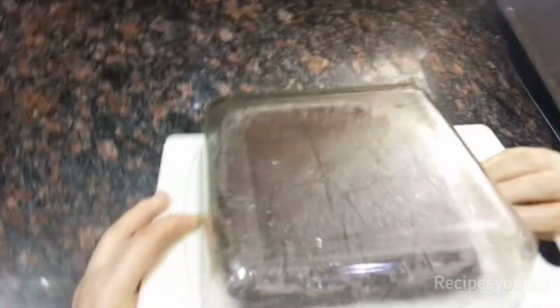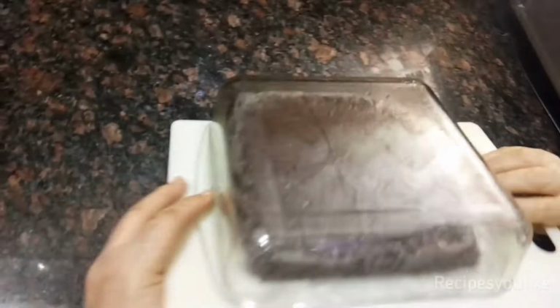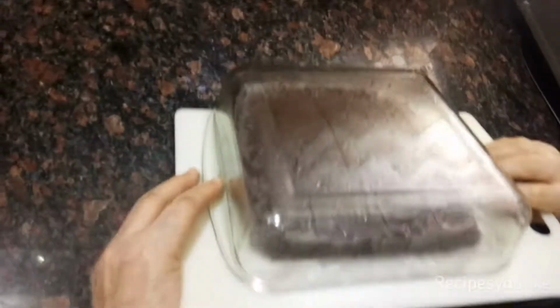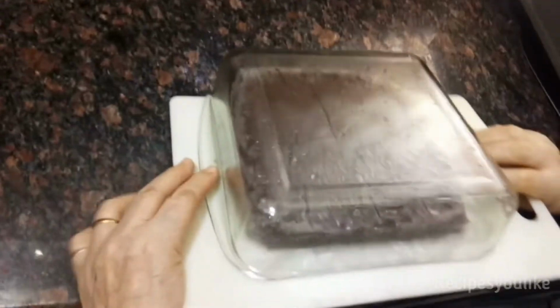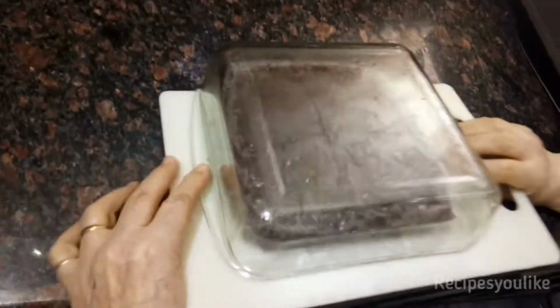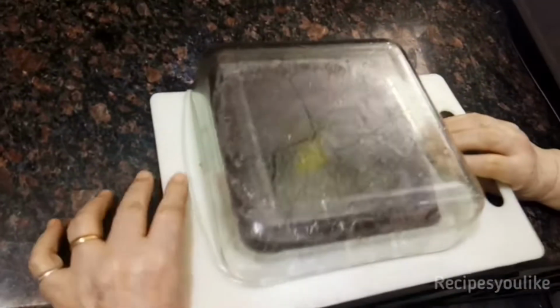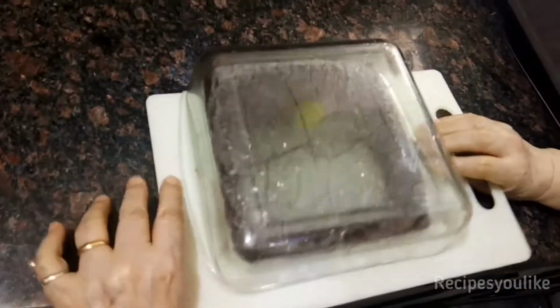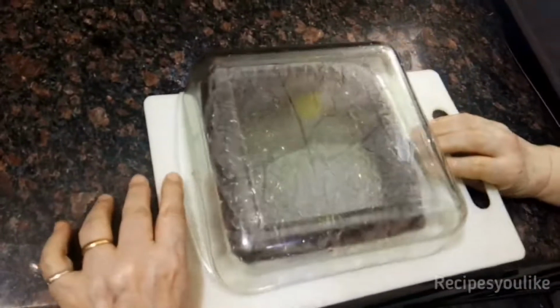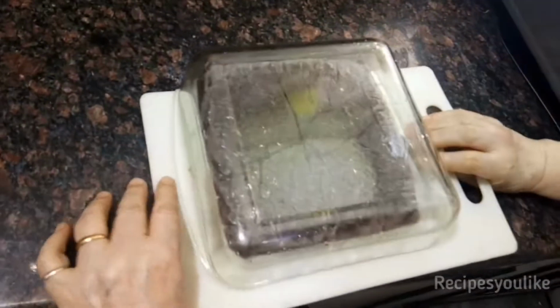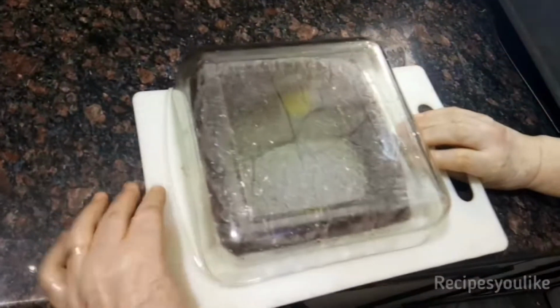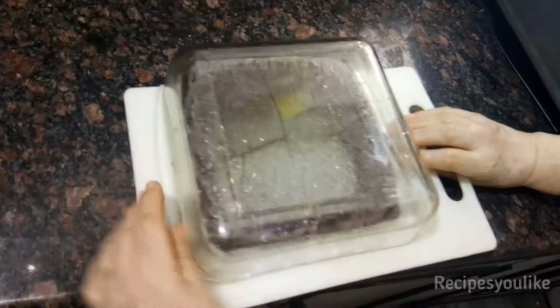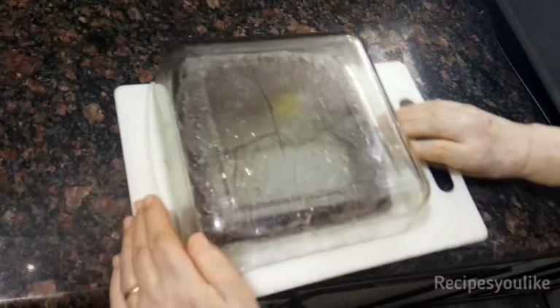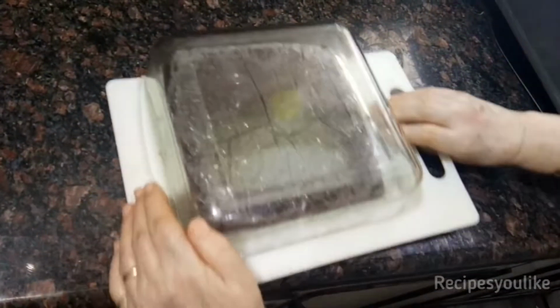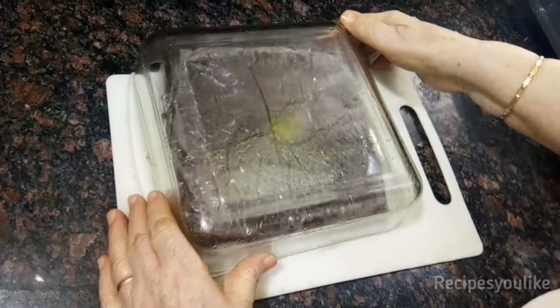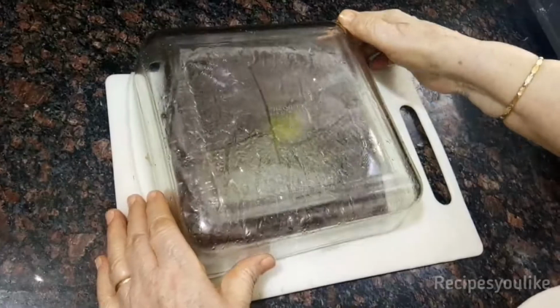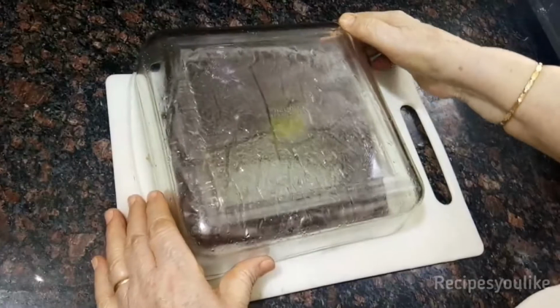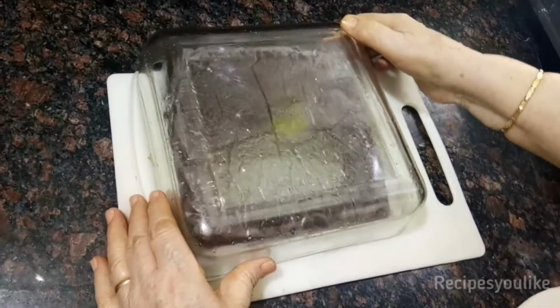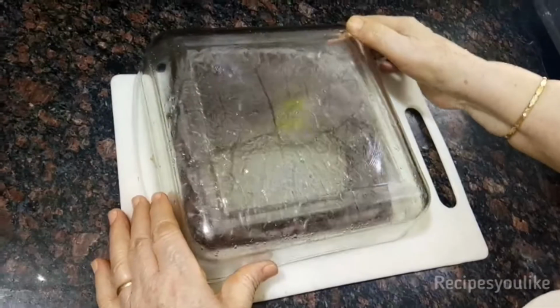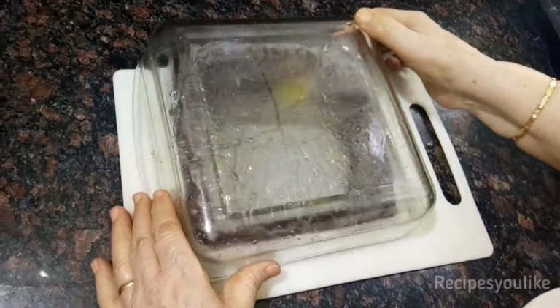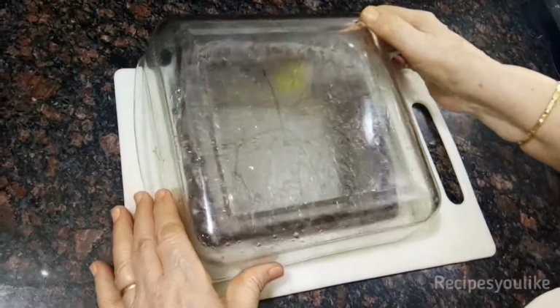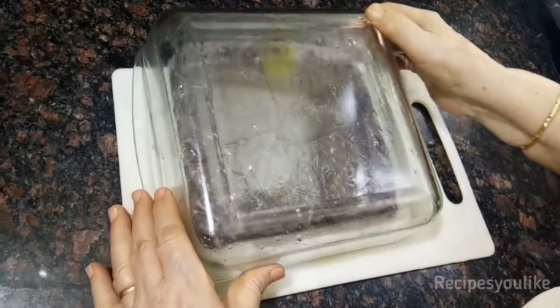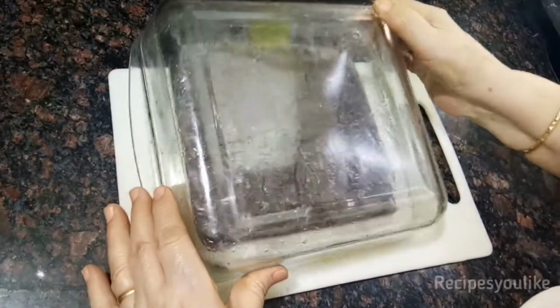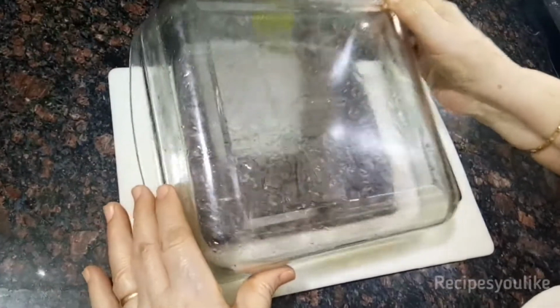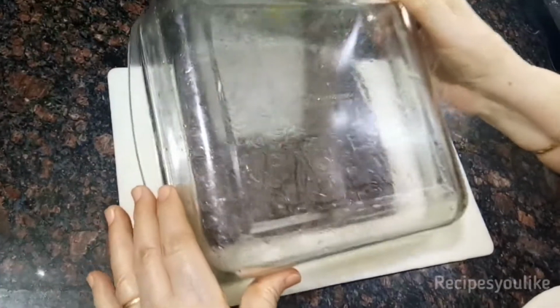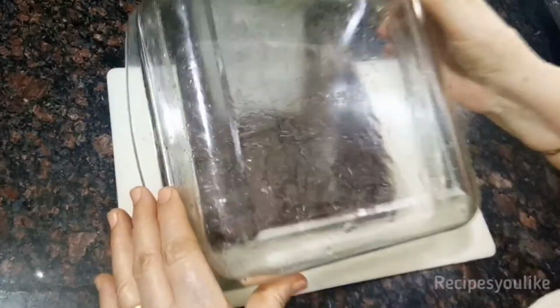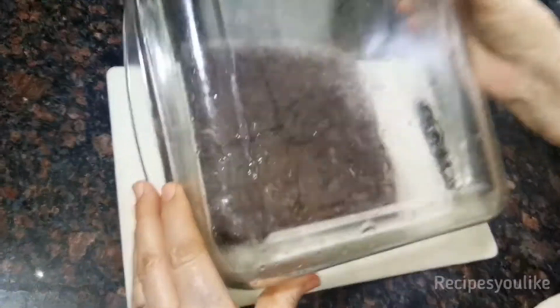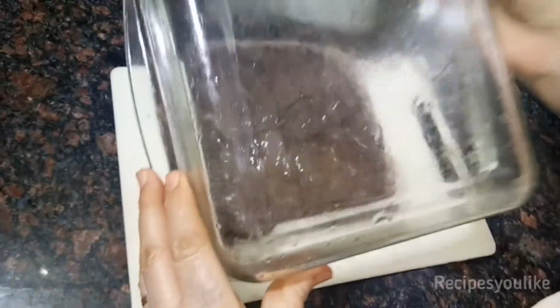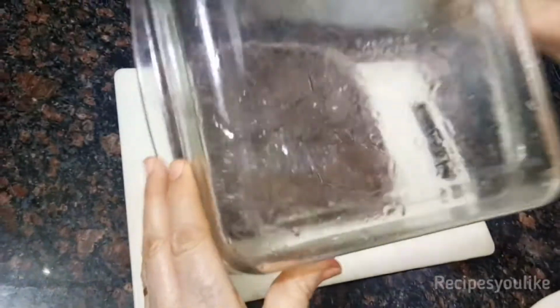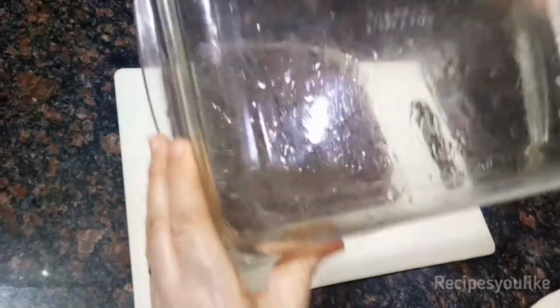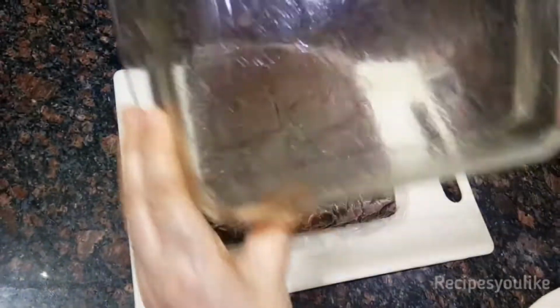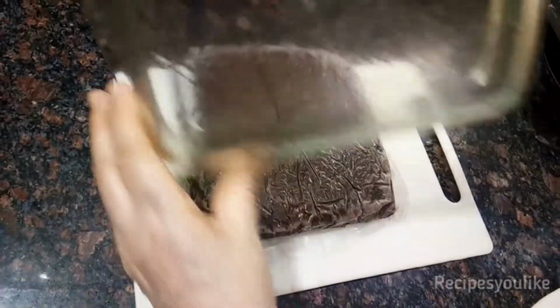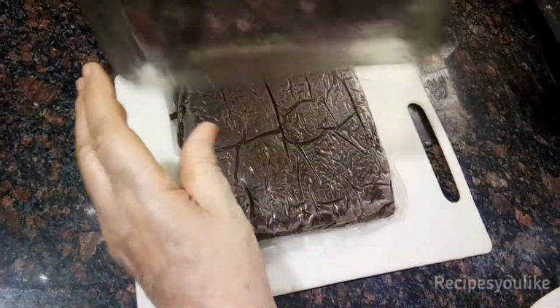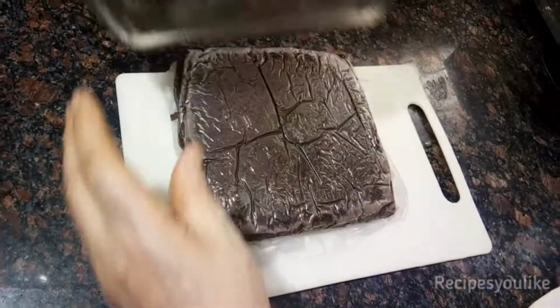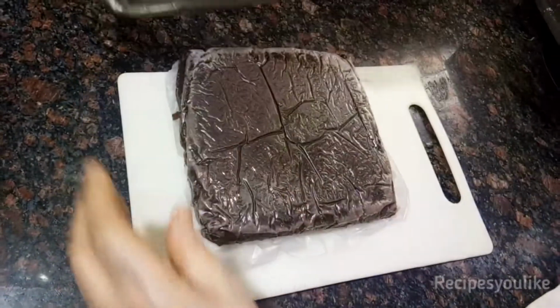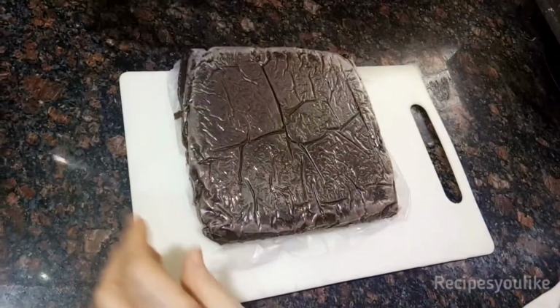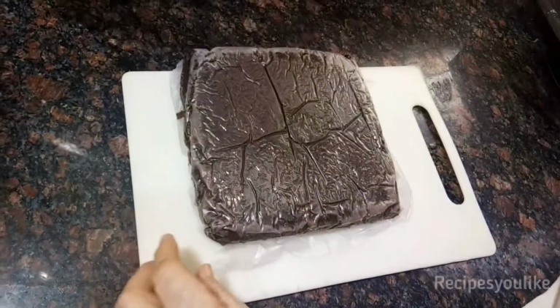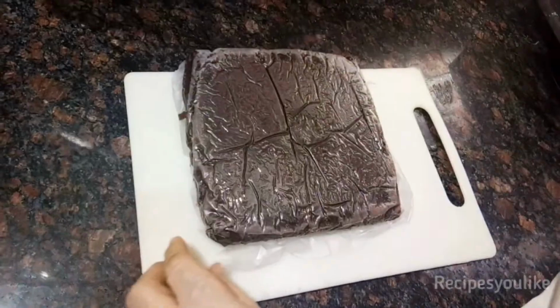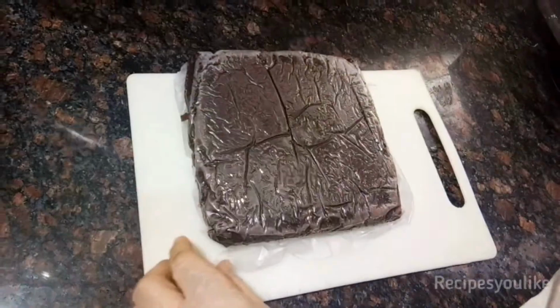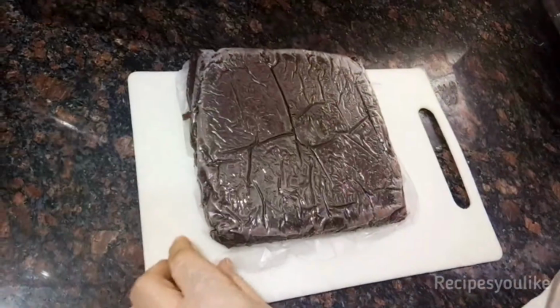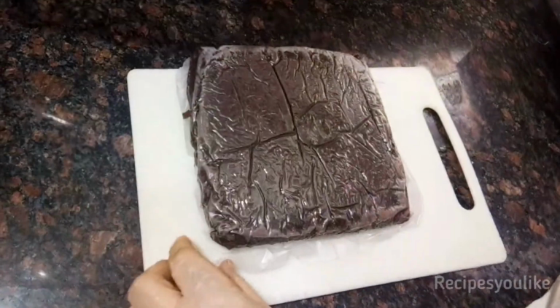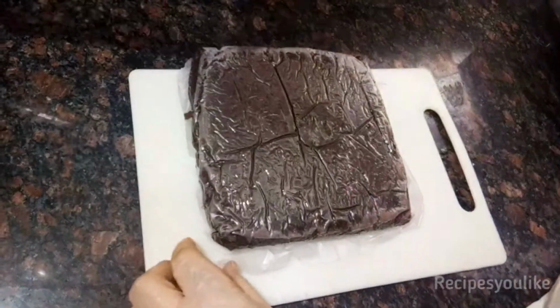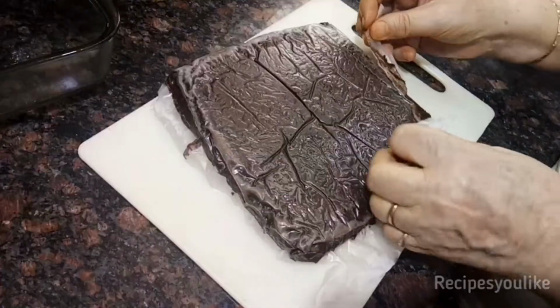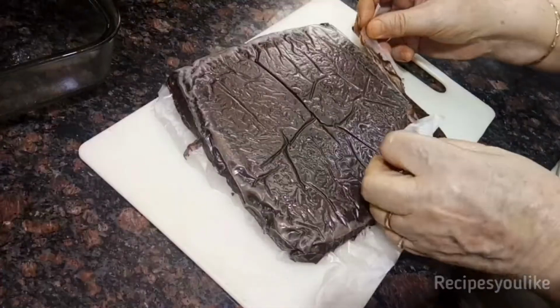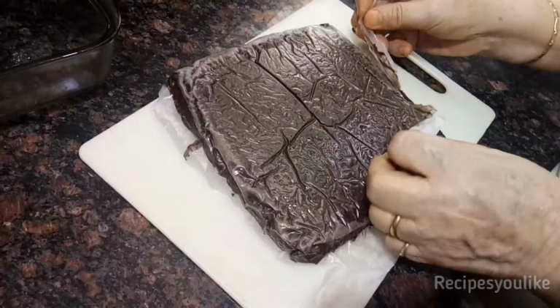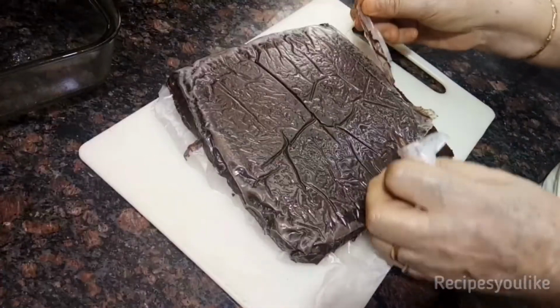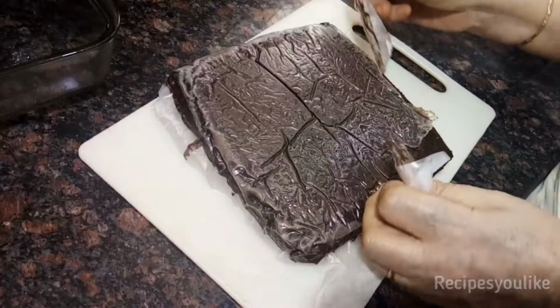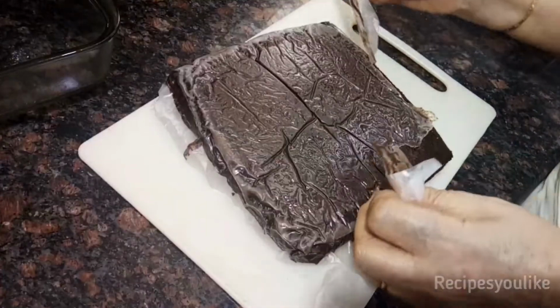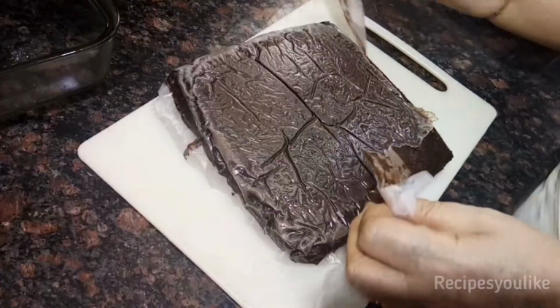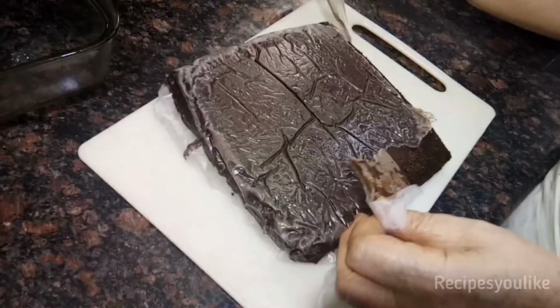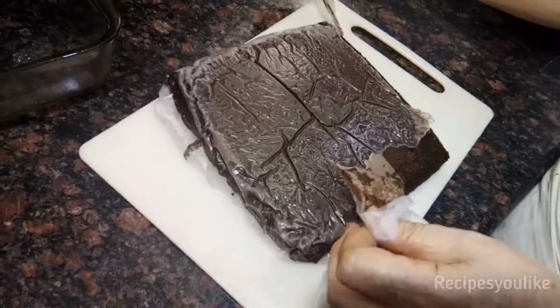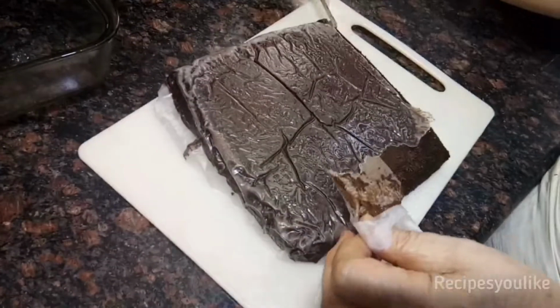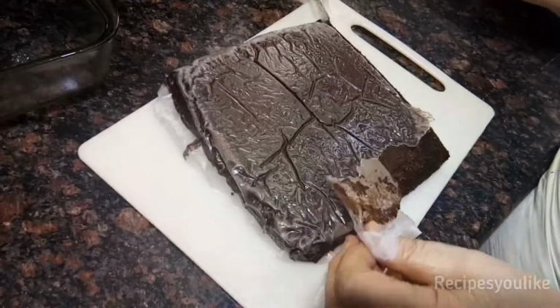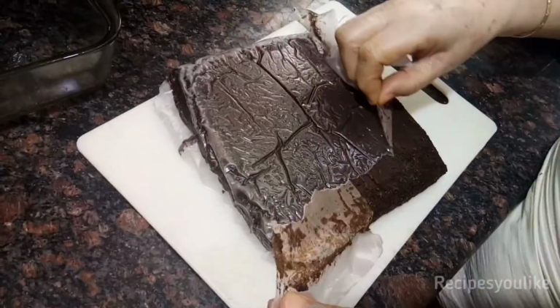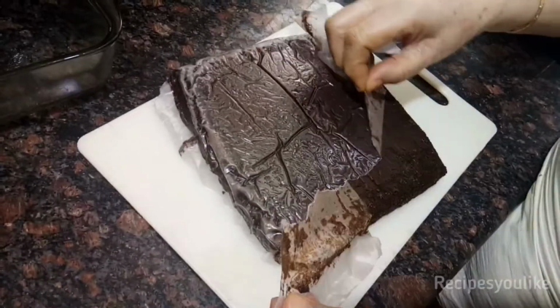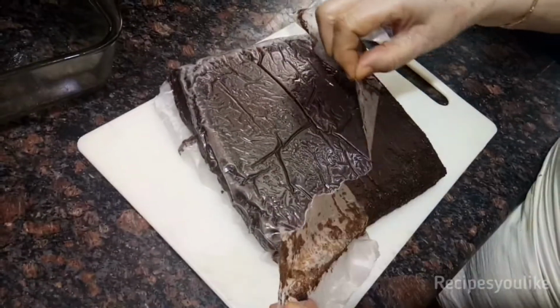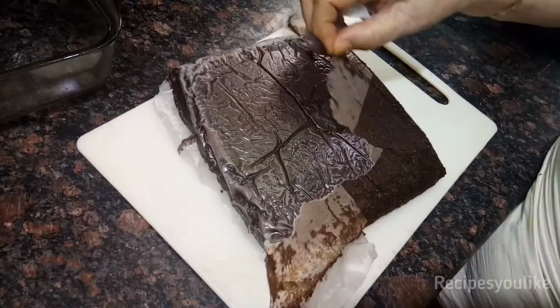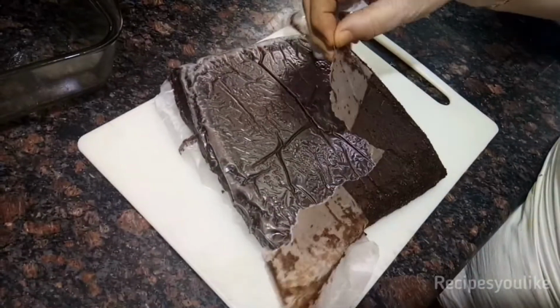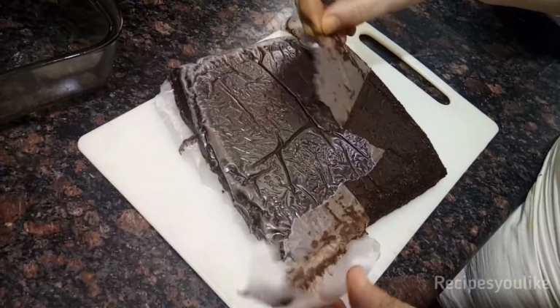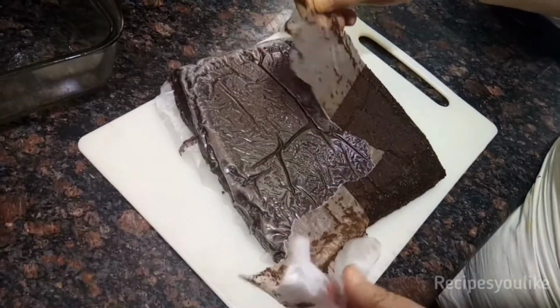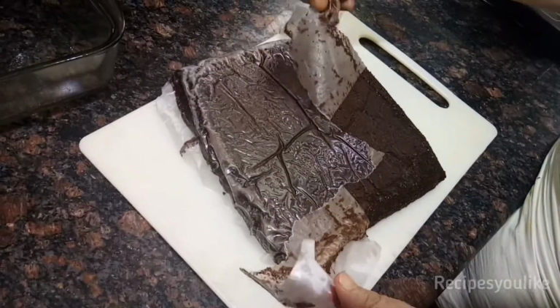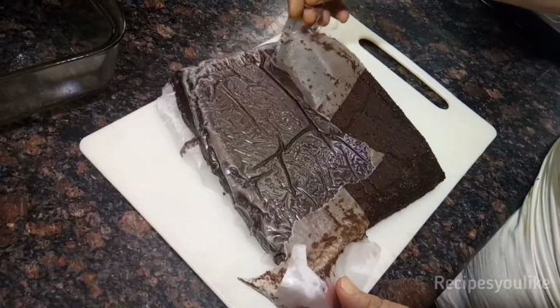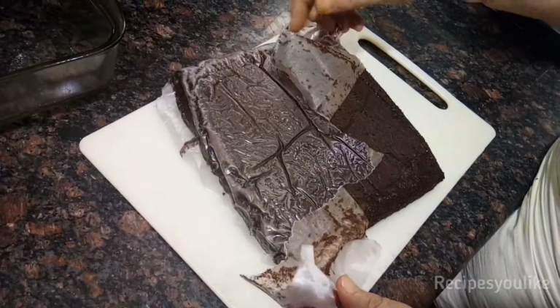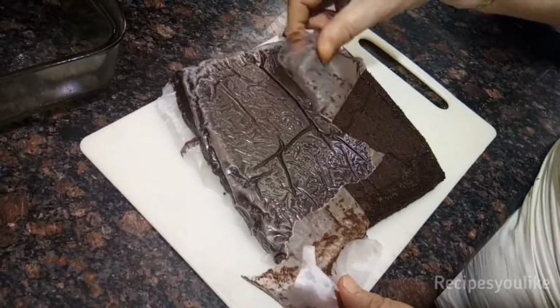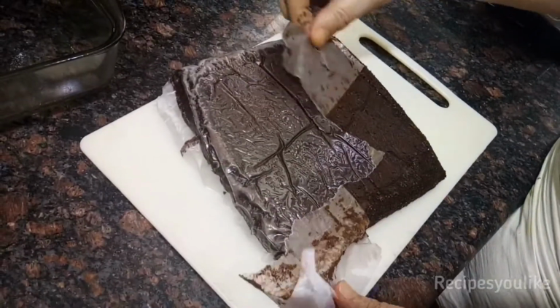After the cake comes out from the microwave, let it cool down and come down to room temperature. Then flip it and remove the butter paper — it will come out smoothly.